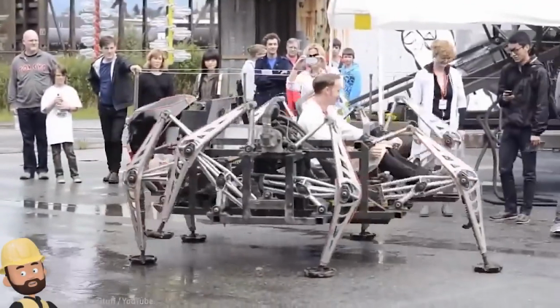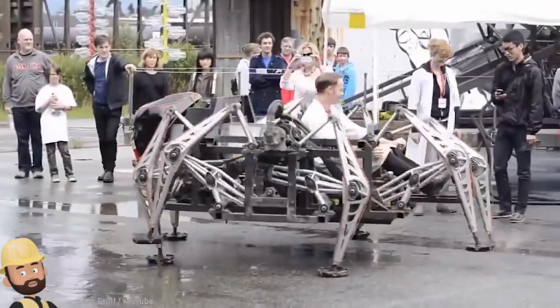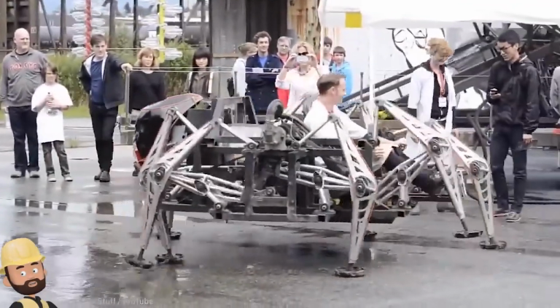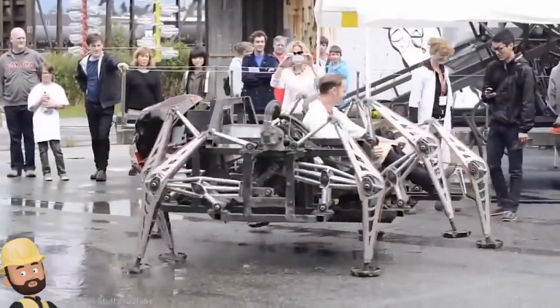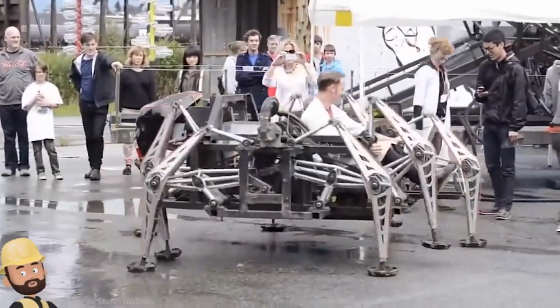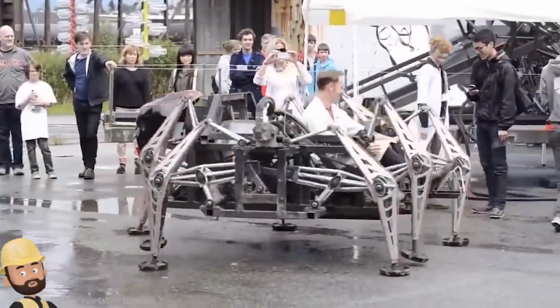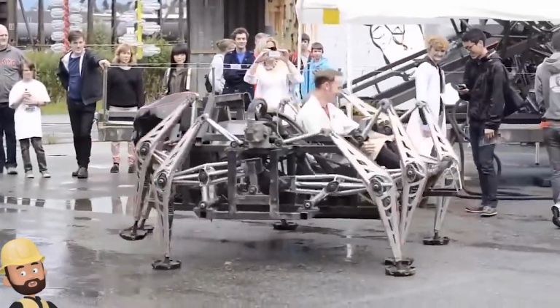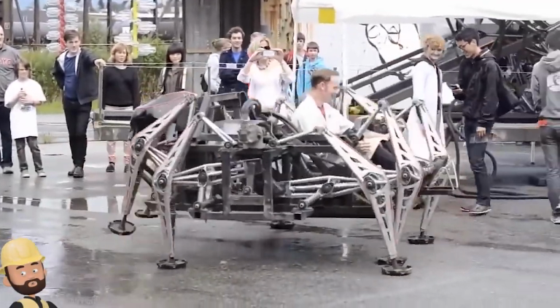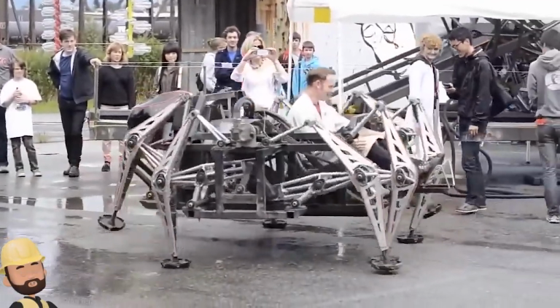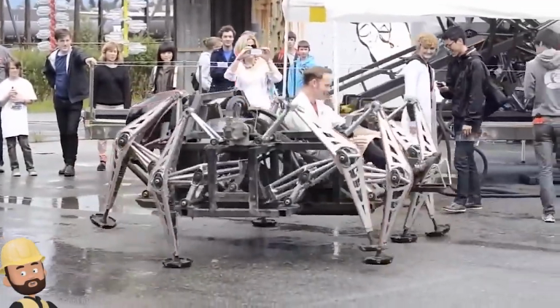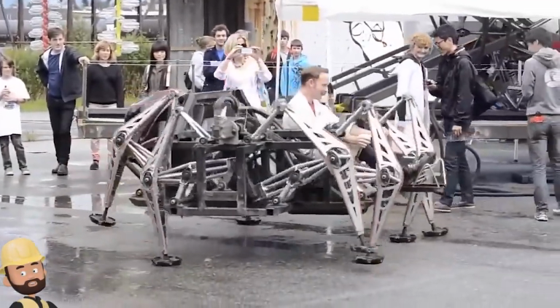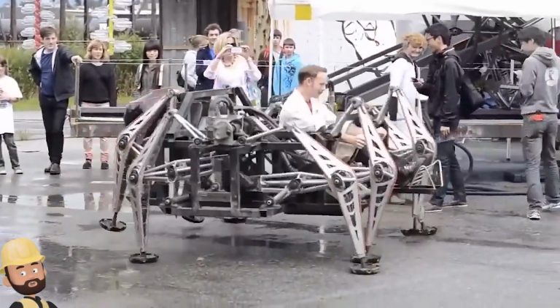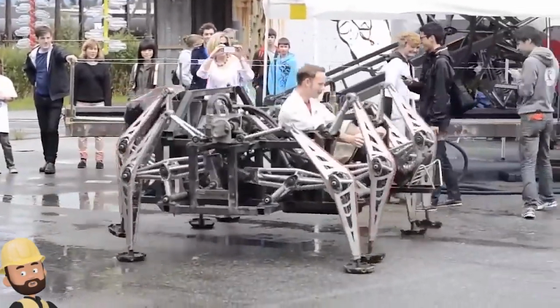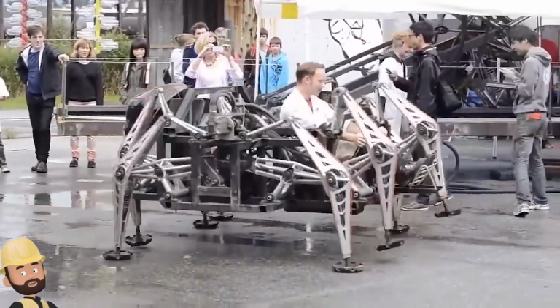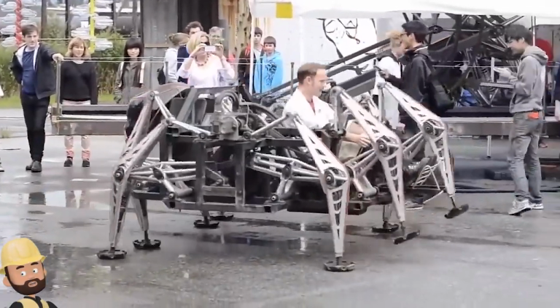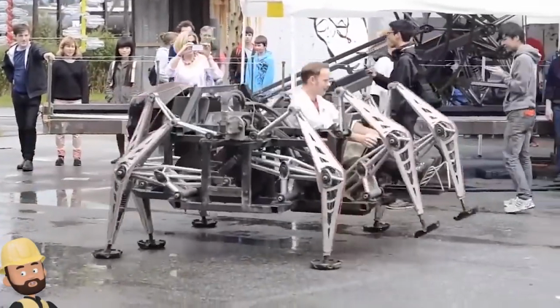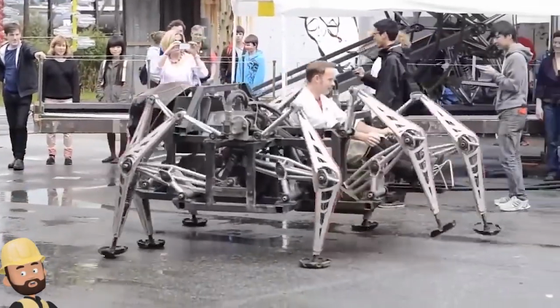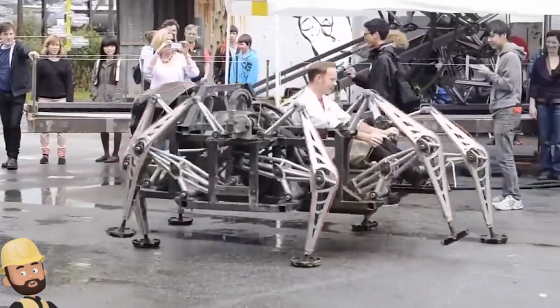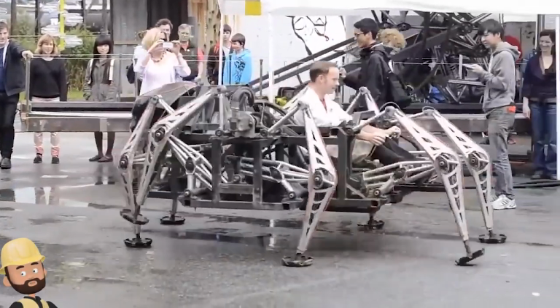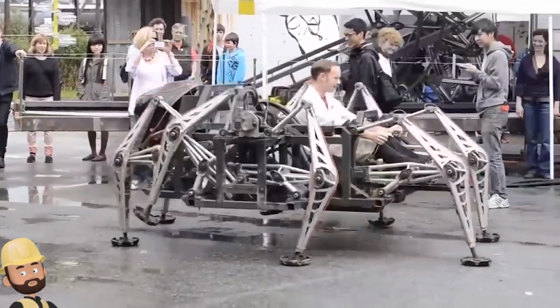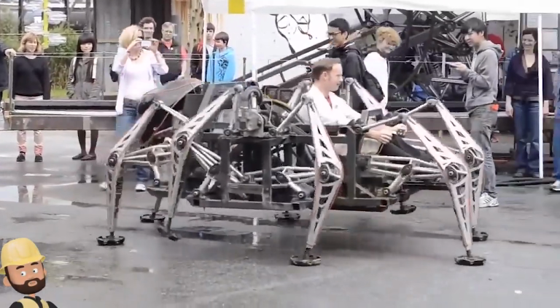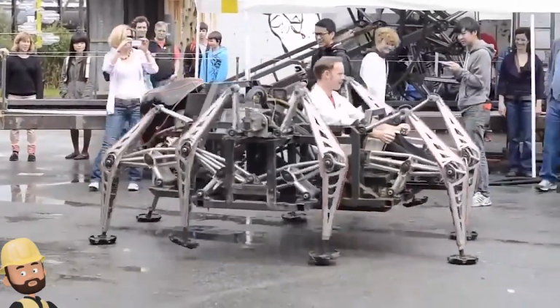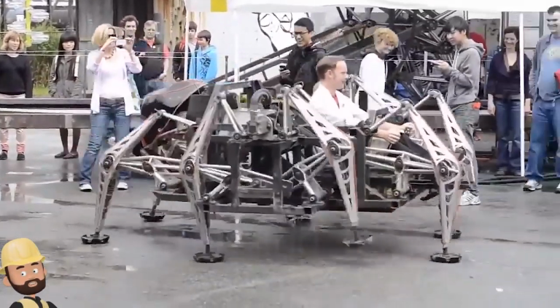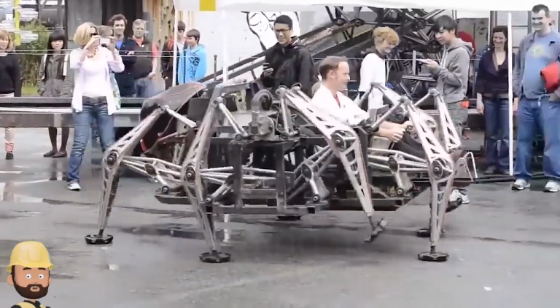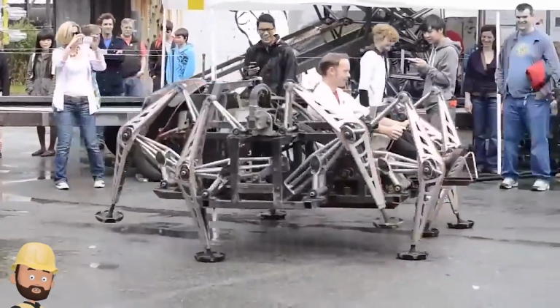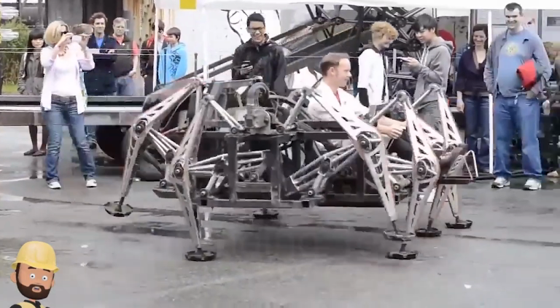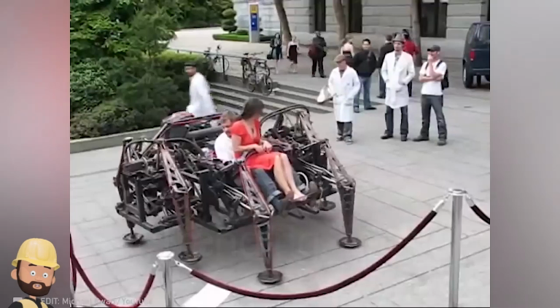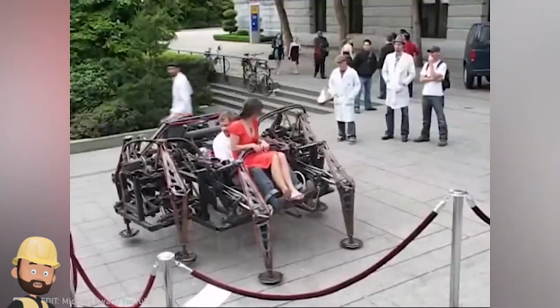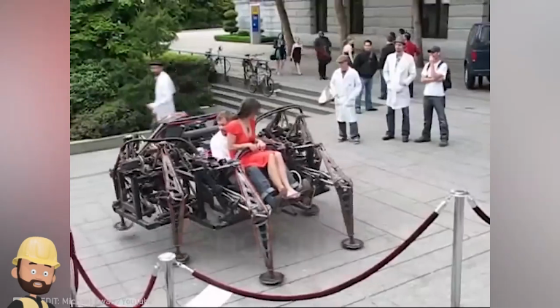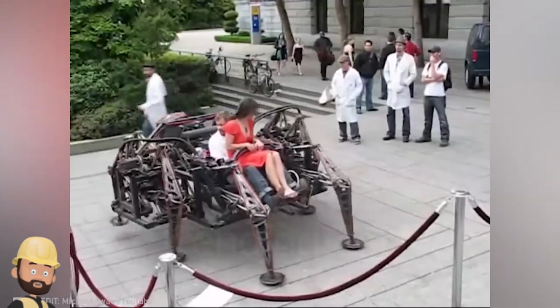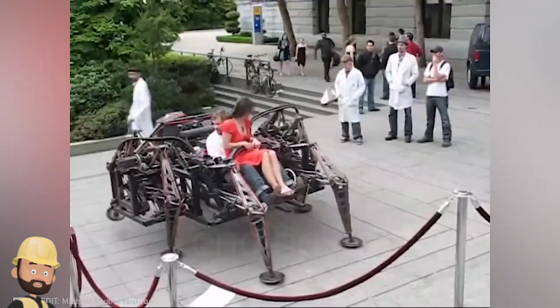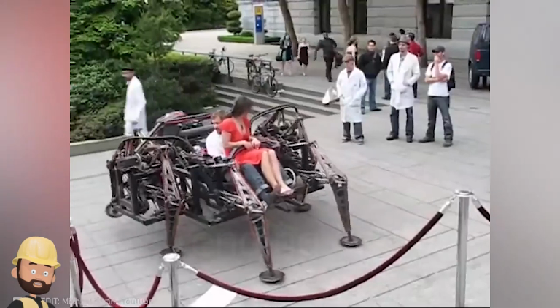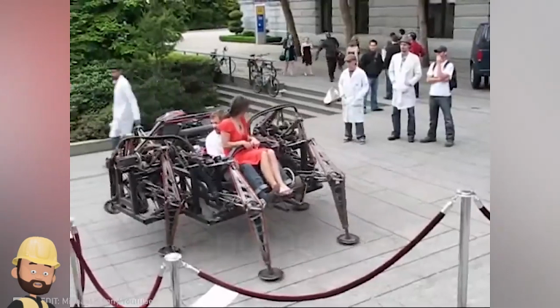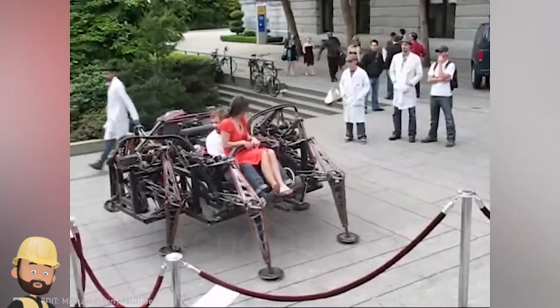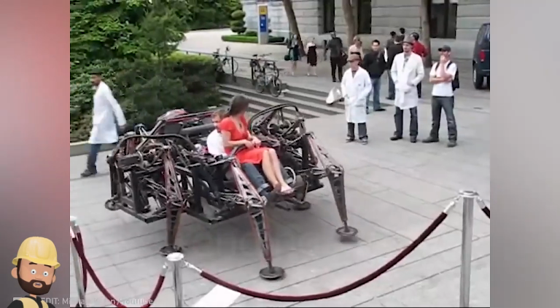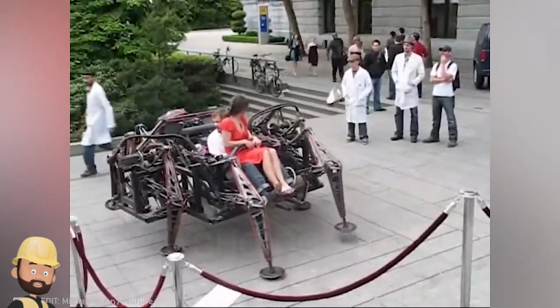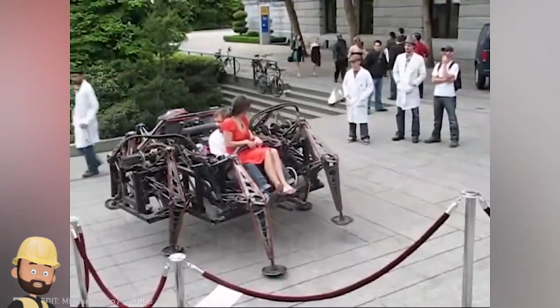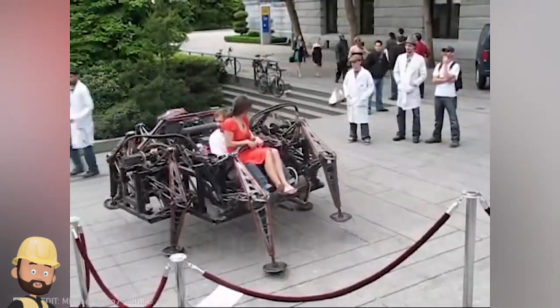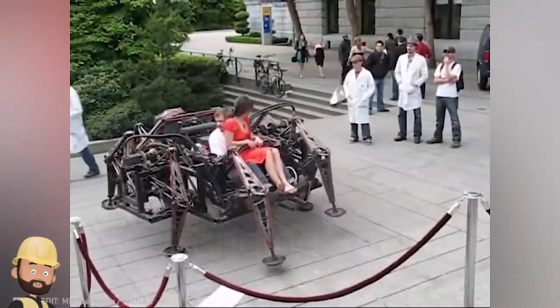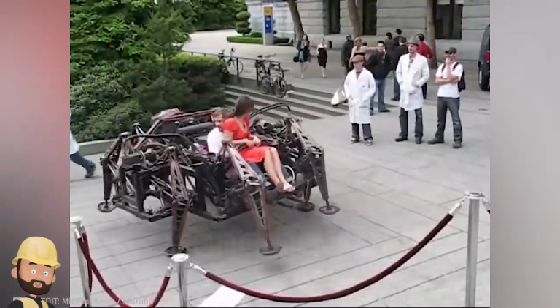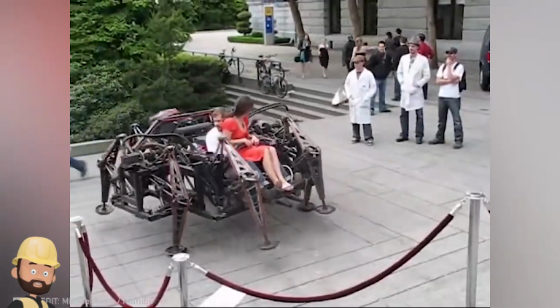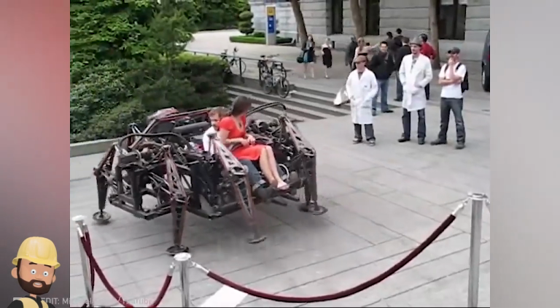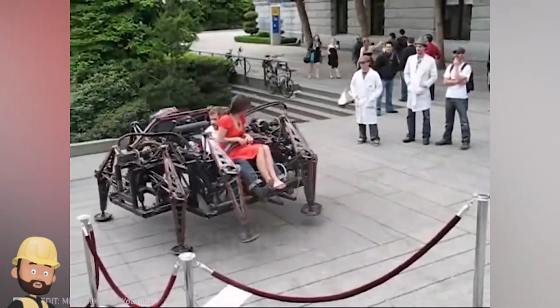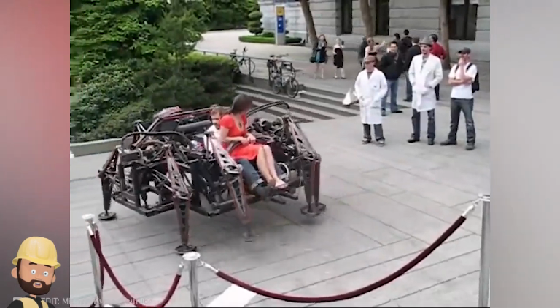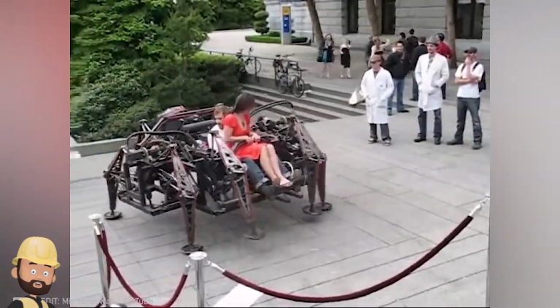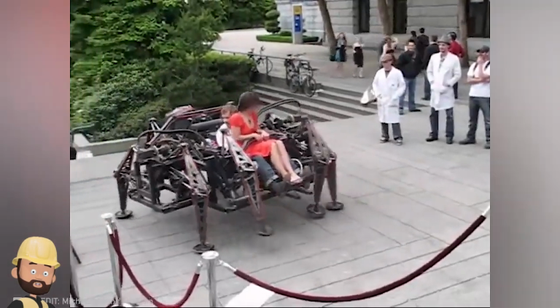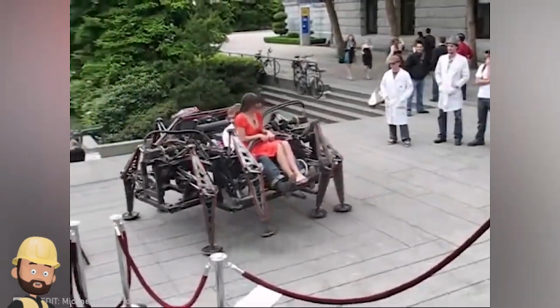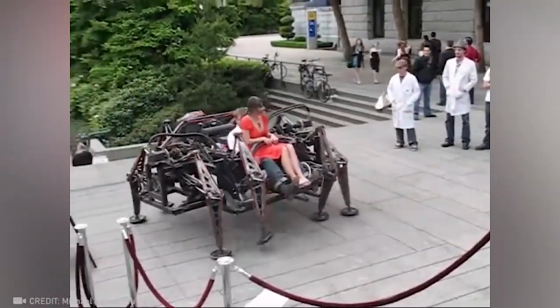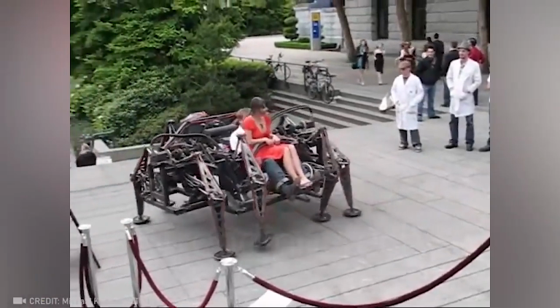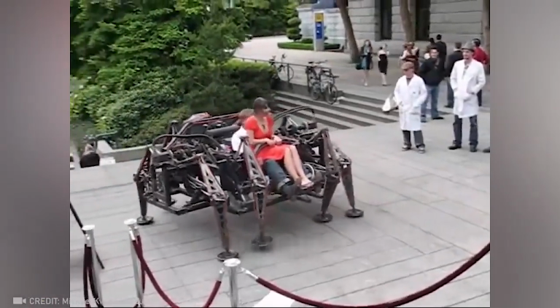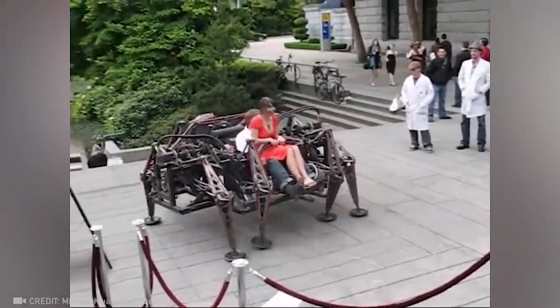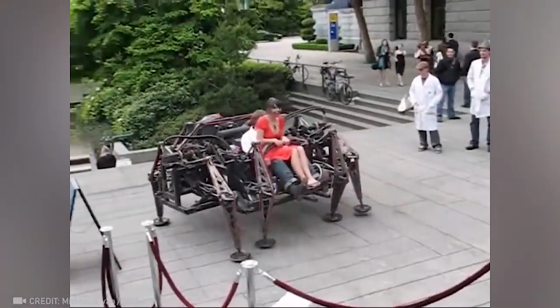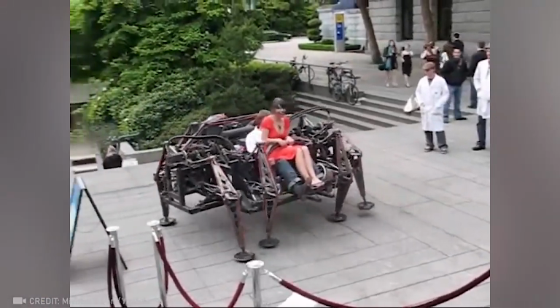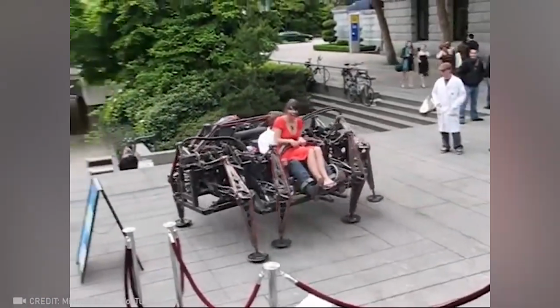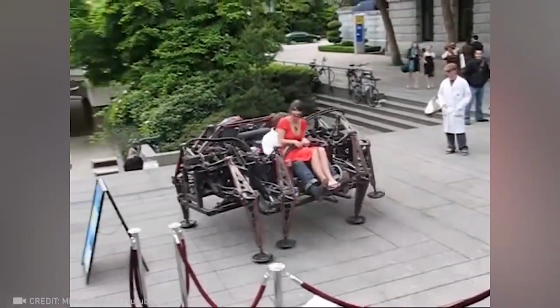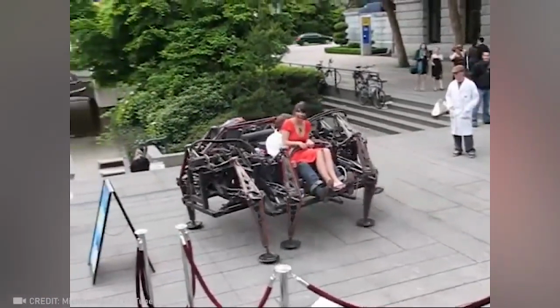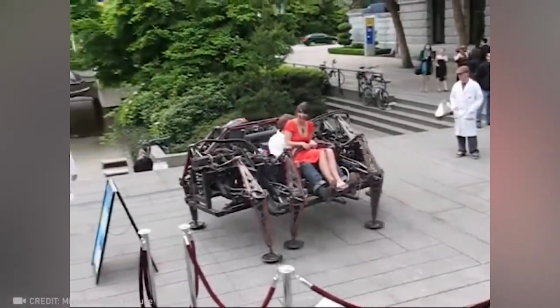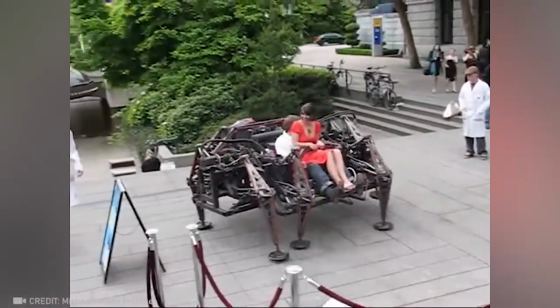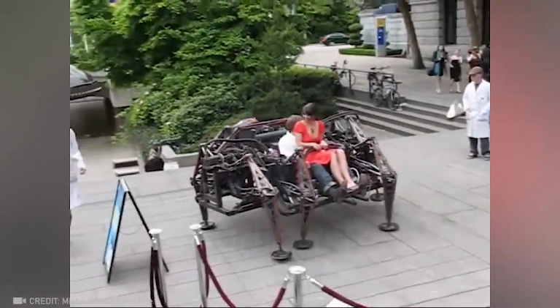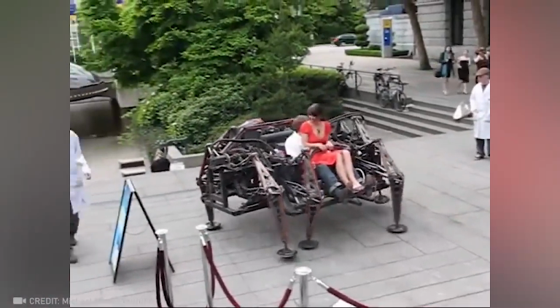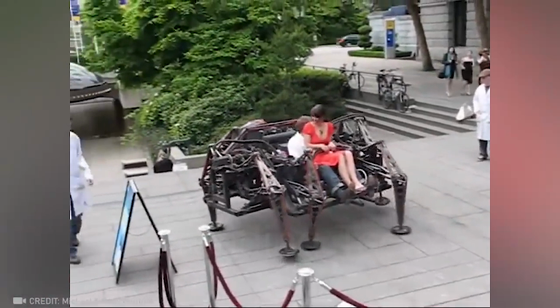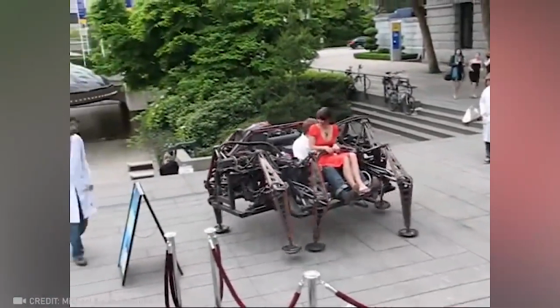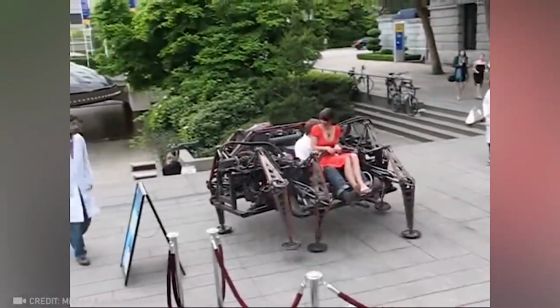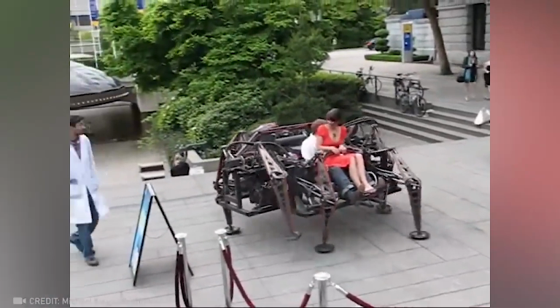This spider robot seems to have escaped from a science fiction movie into the real world.